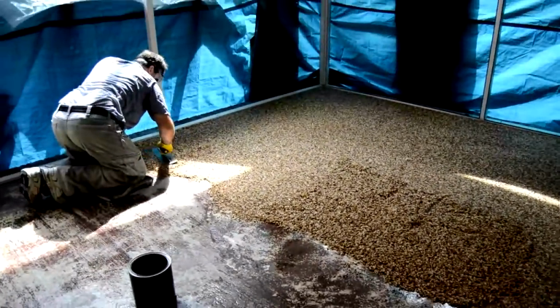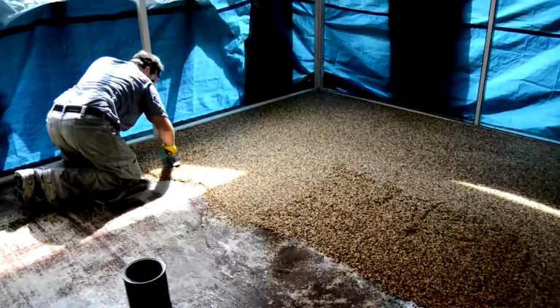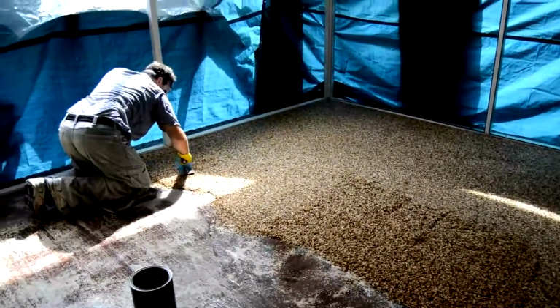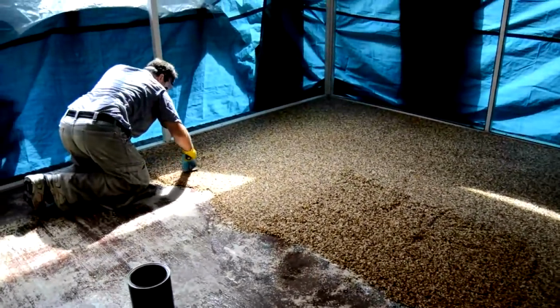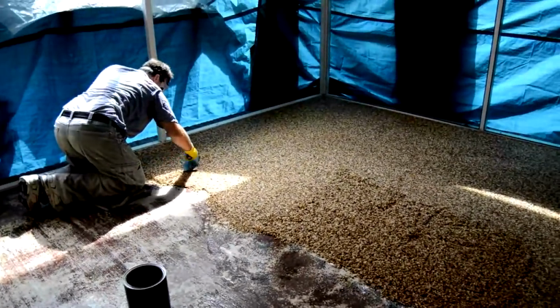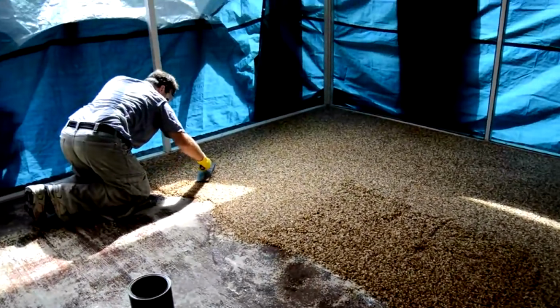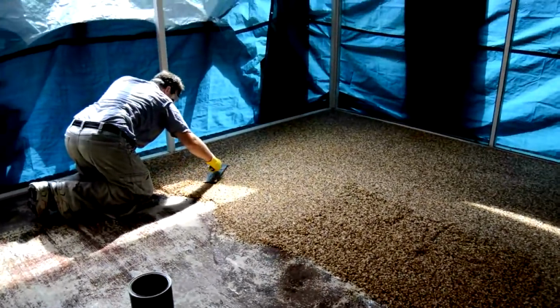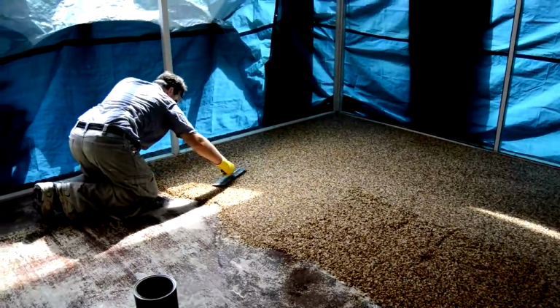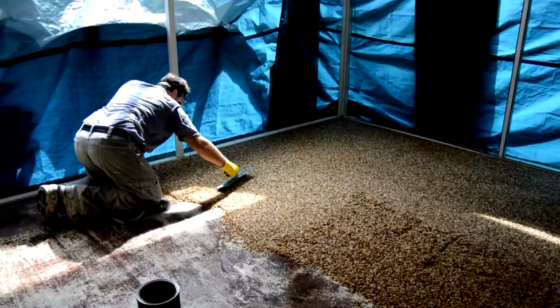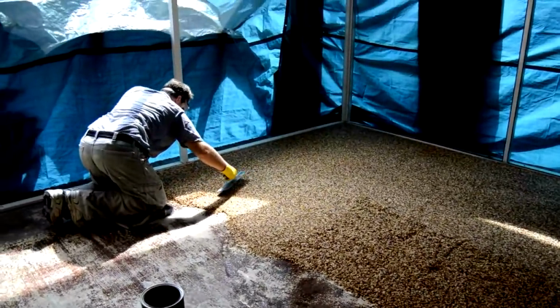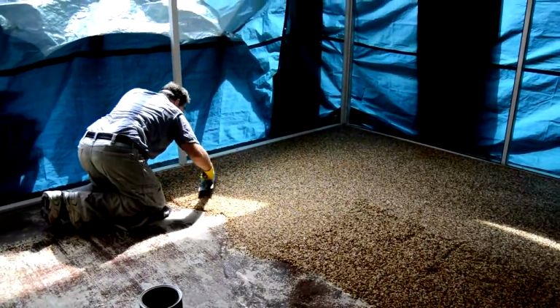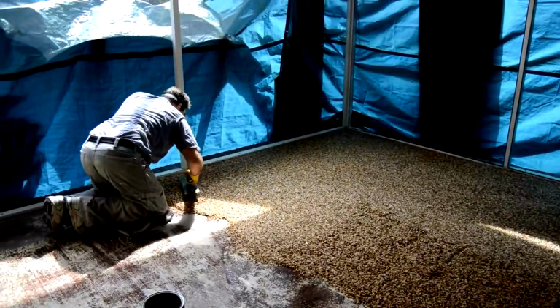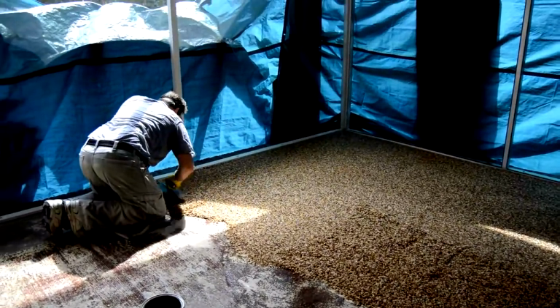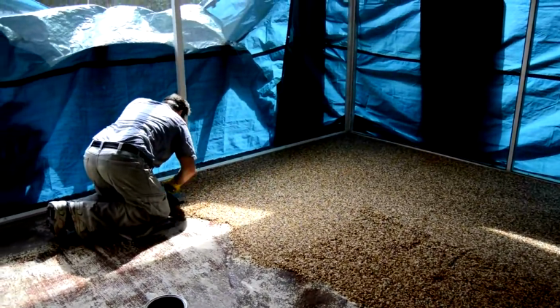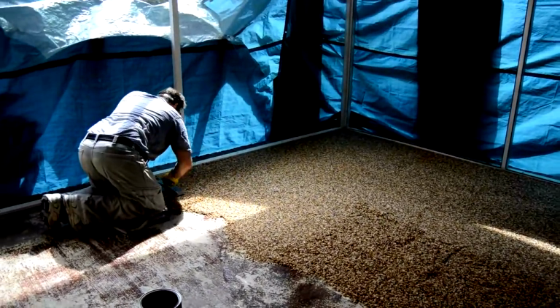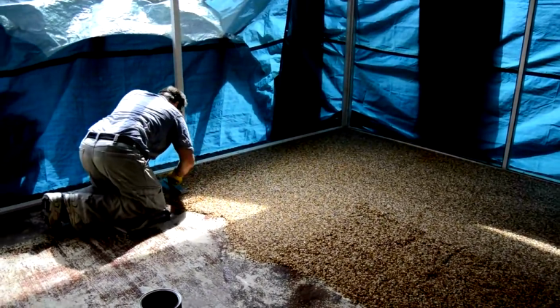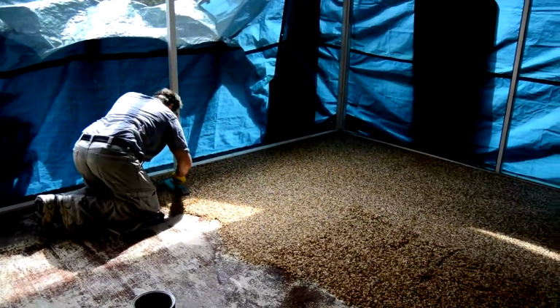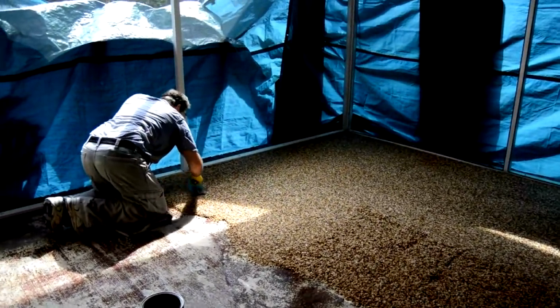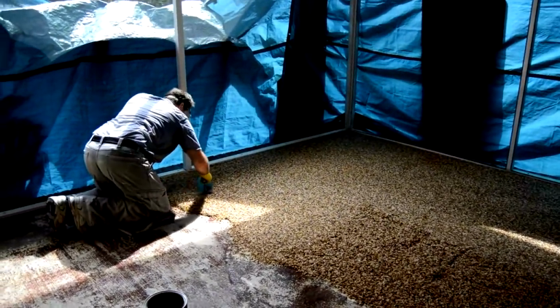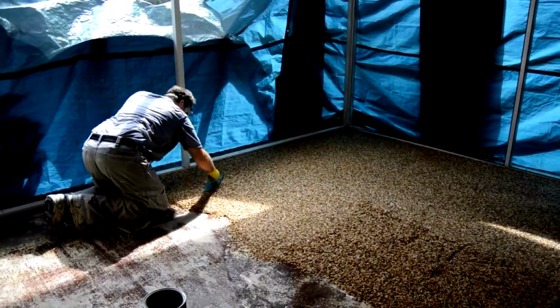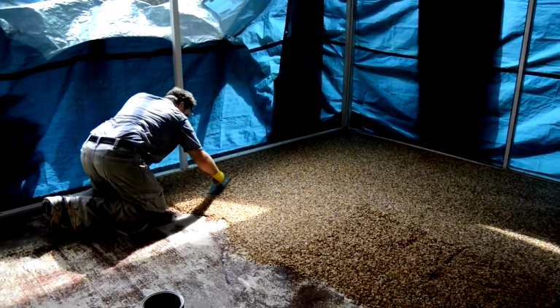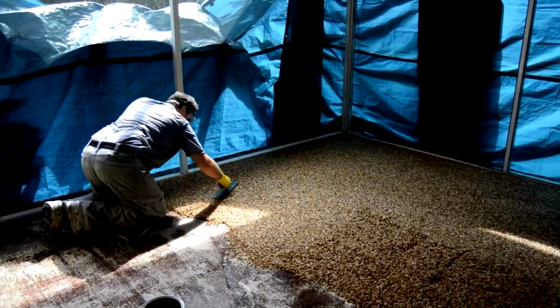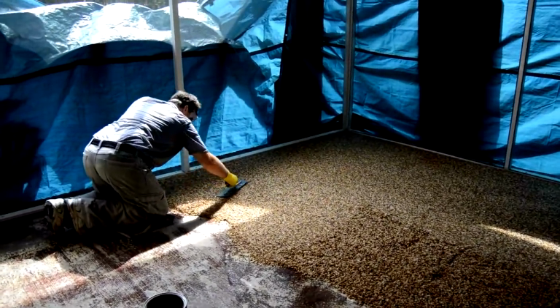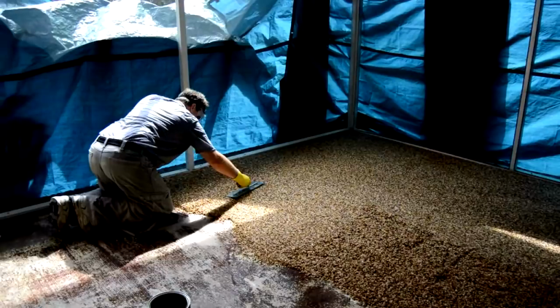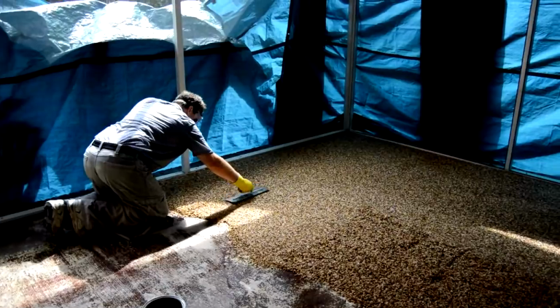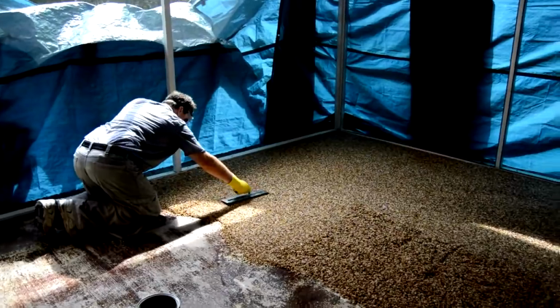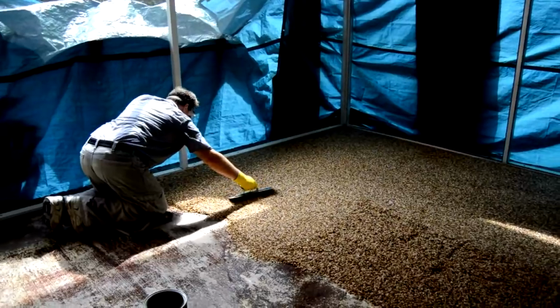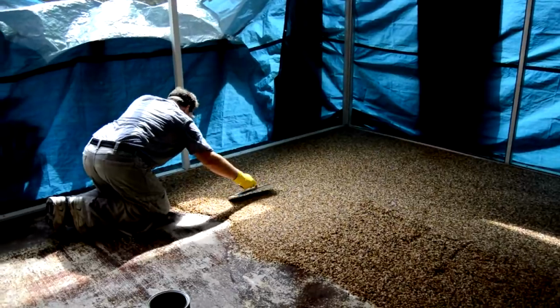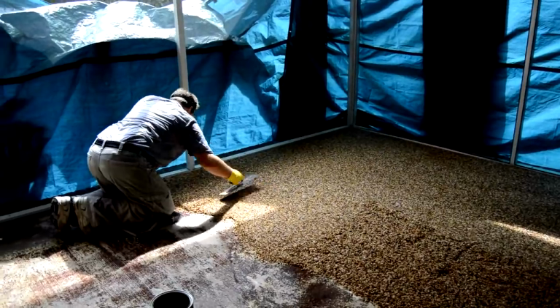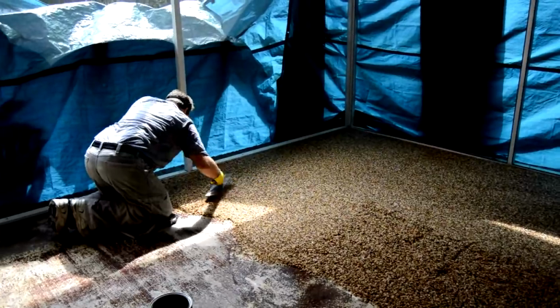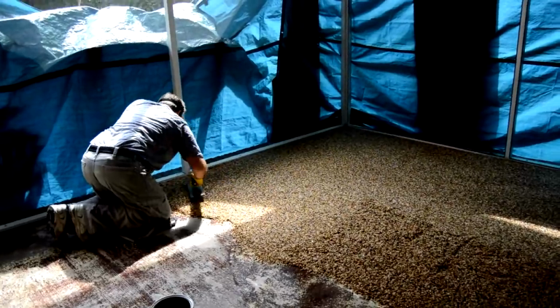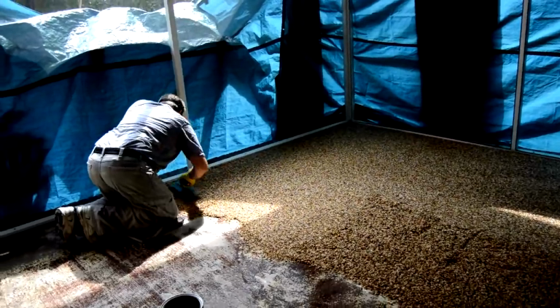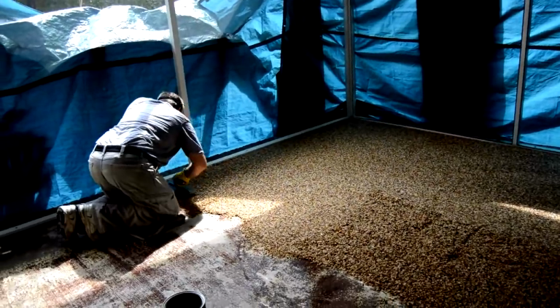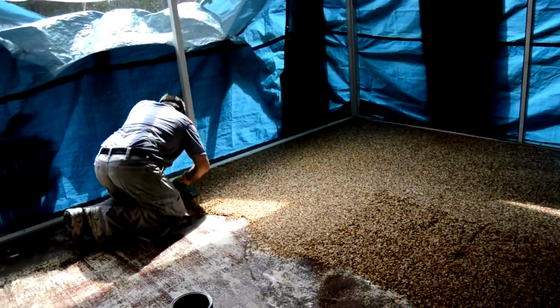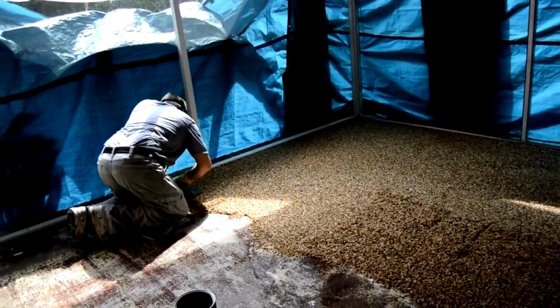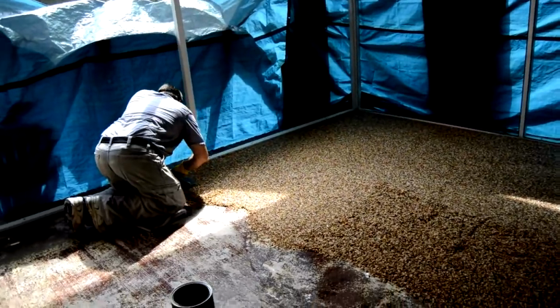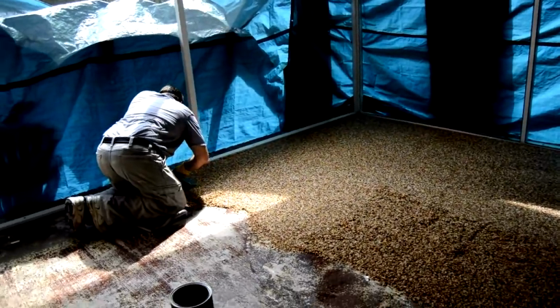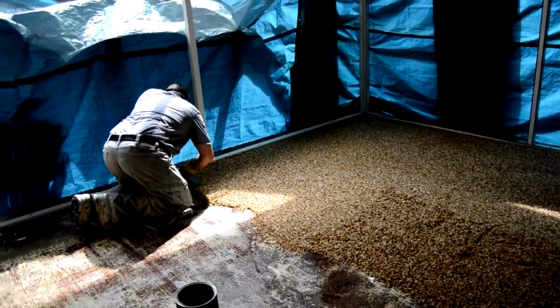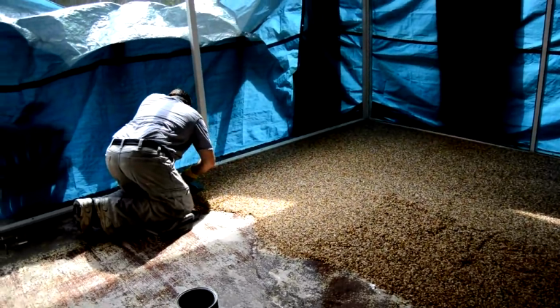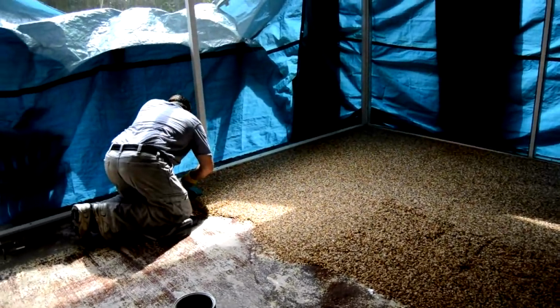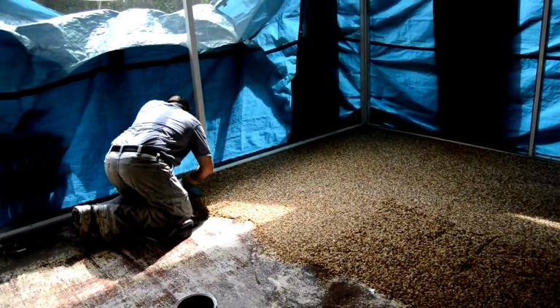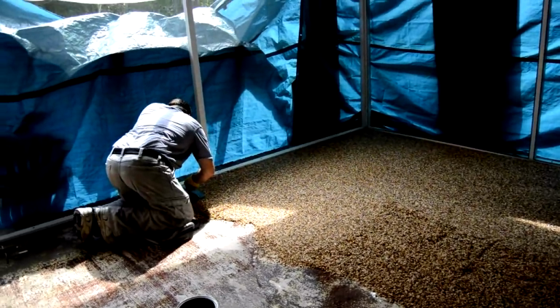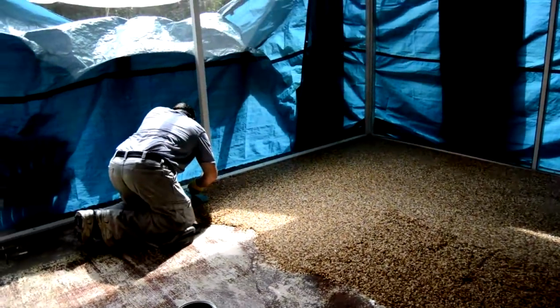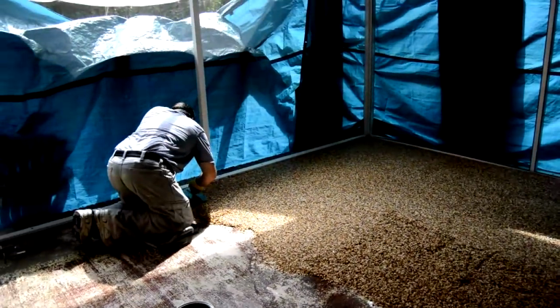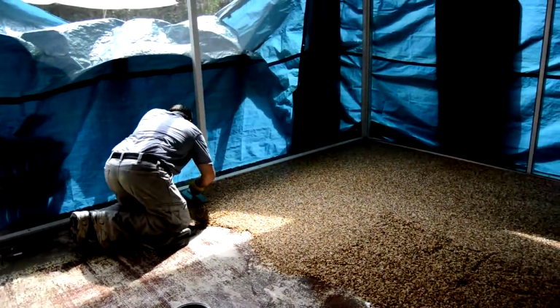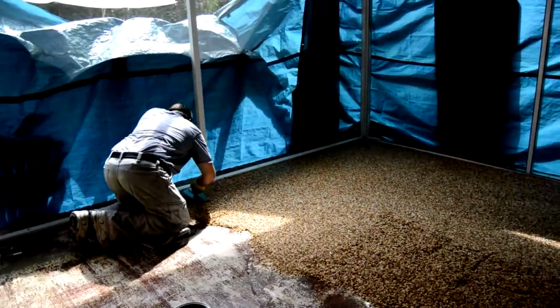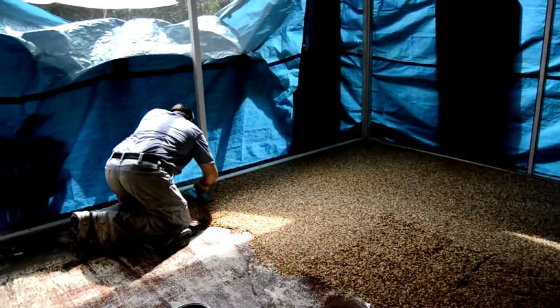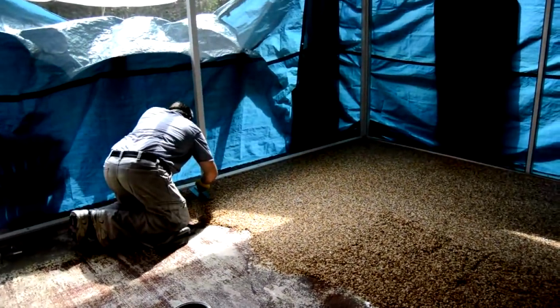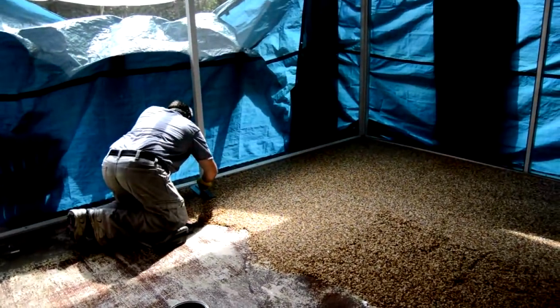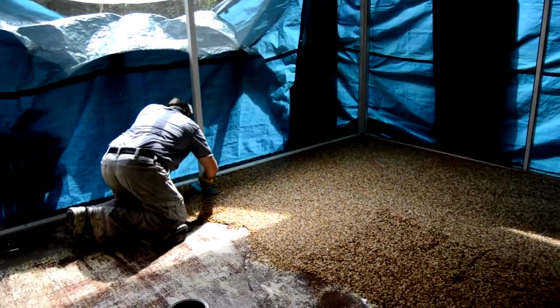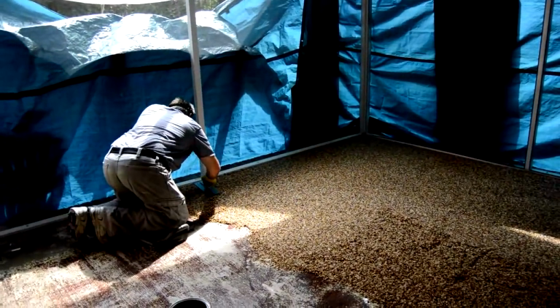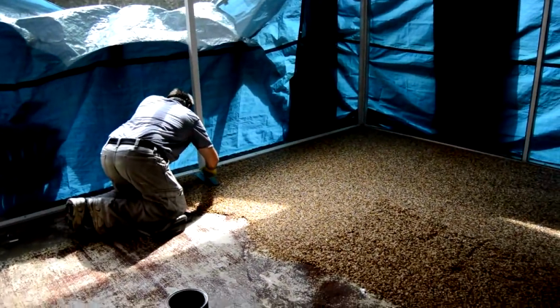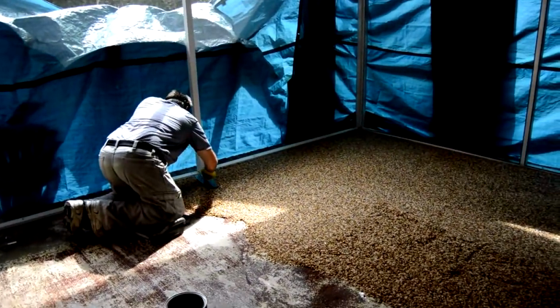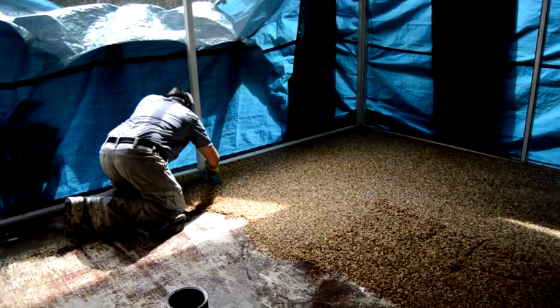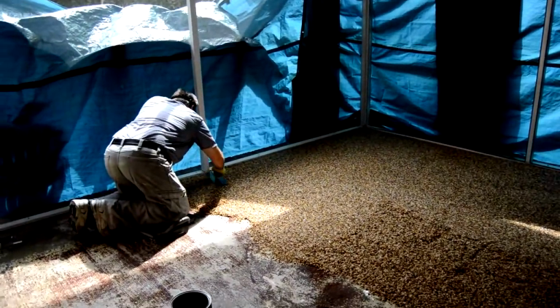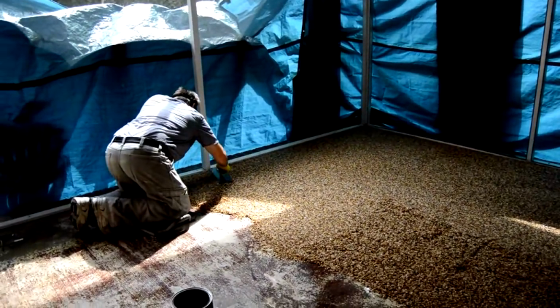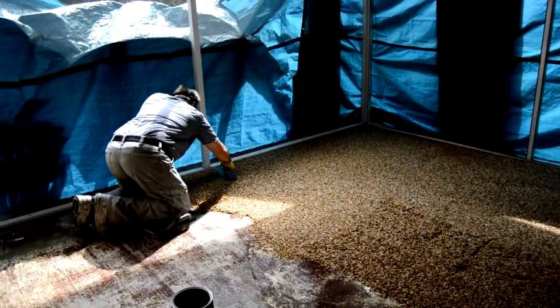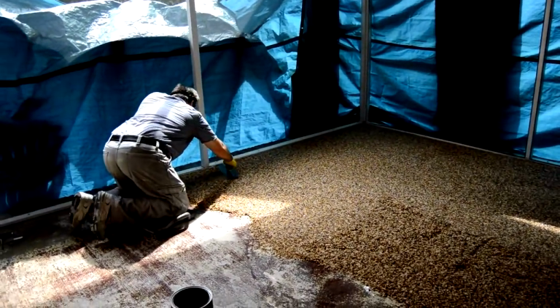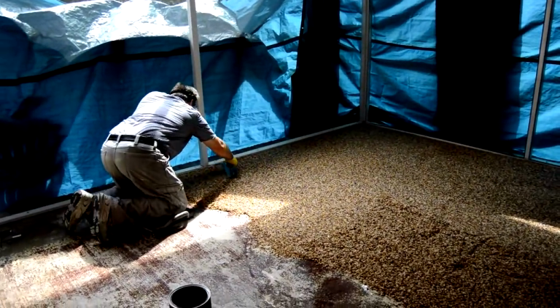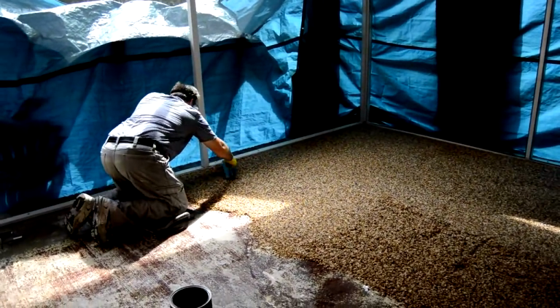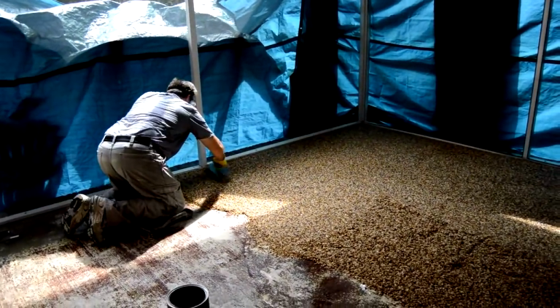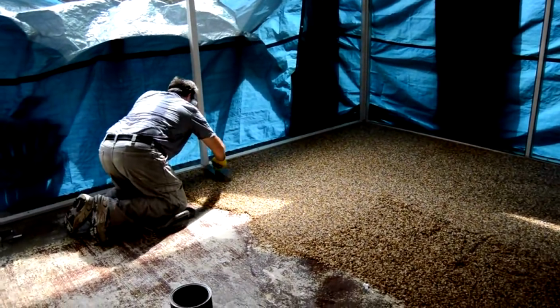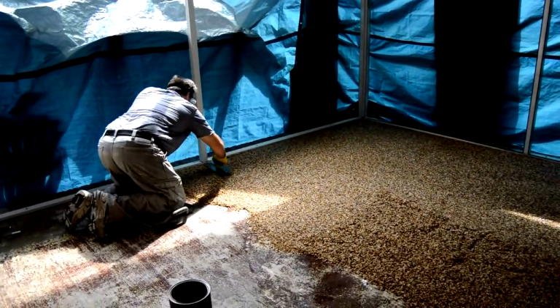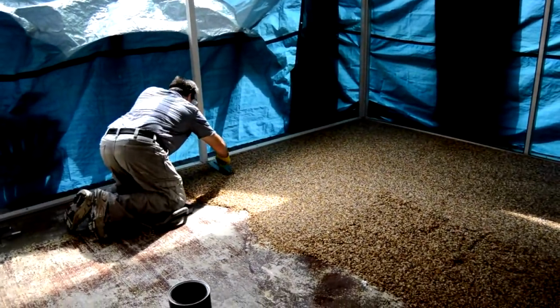Try to have an even finish with no trowel marks or stray rocks sticking up. It is easy to do a nice job, but it does take extra time. If you try to hurry, it will not look nice.